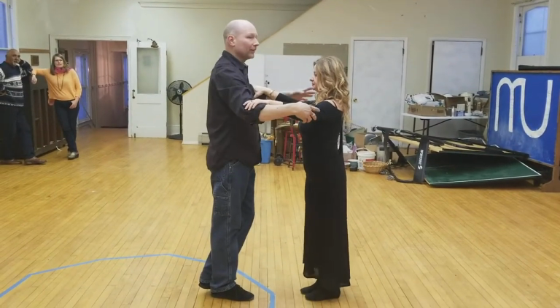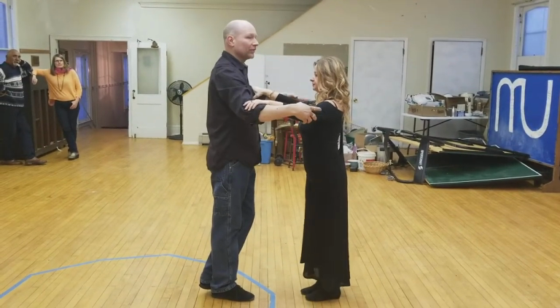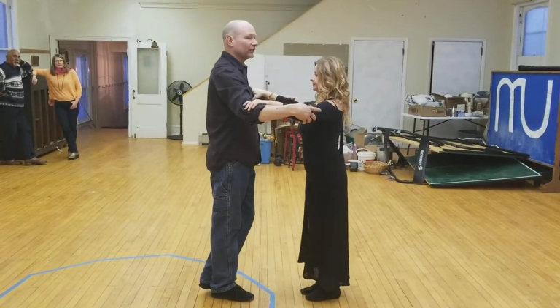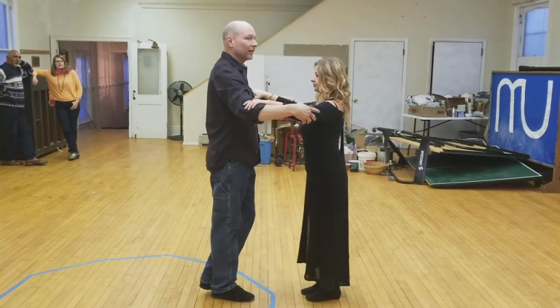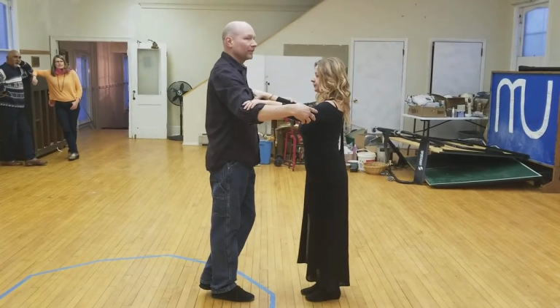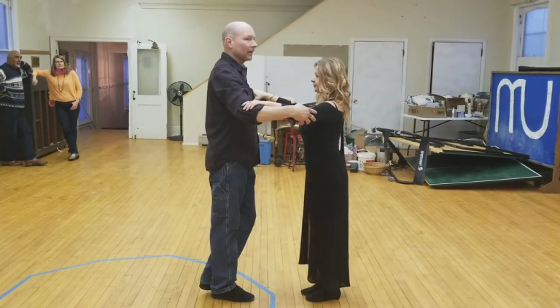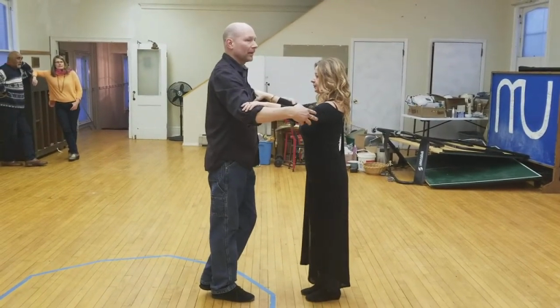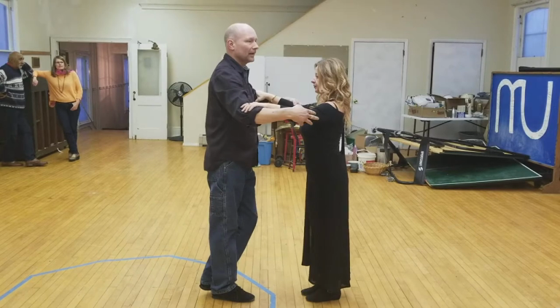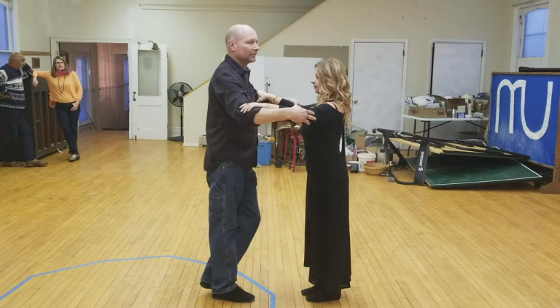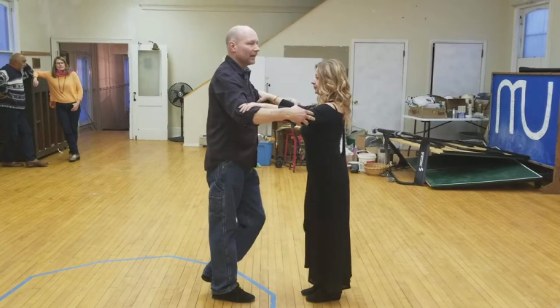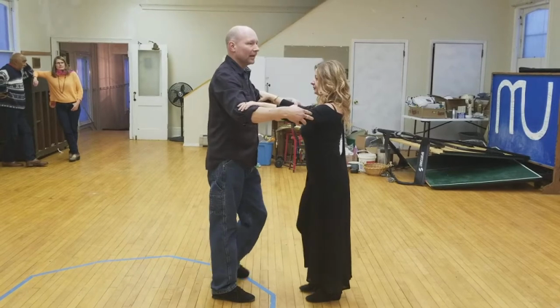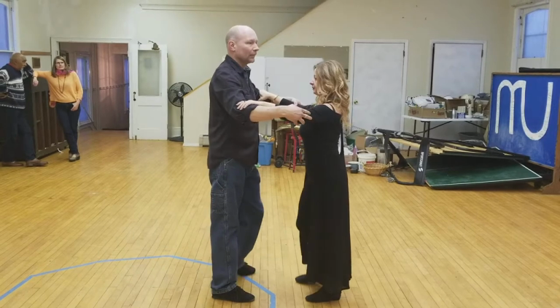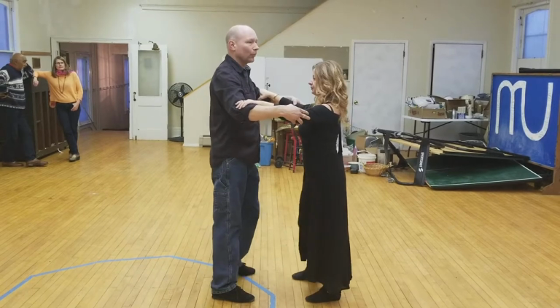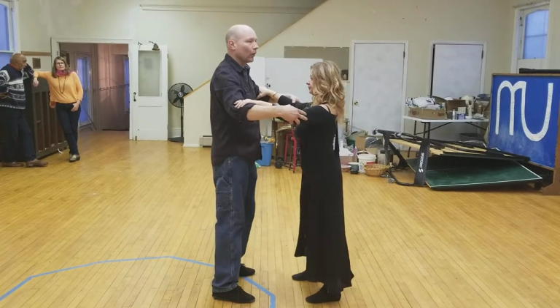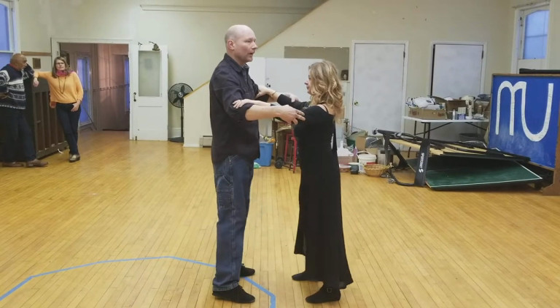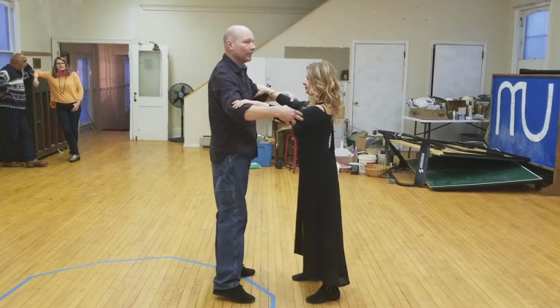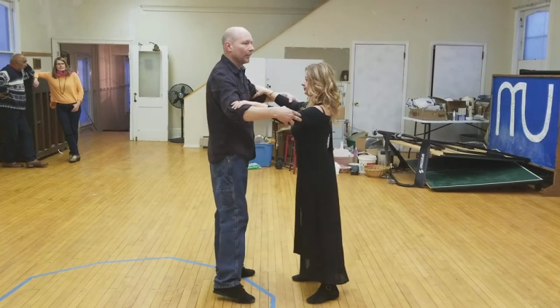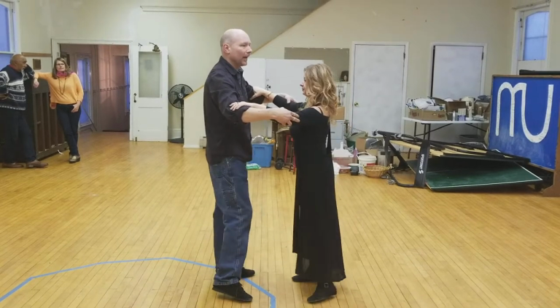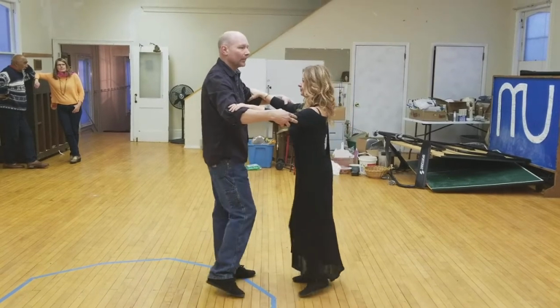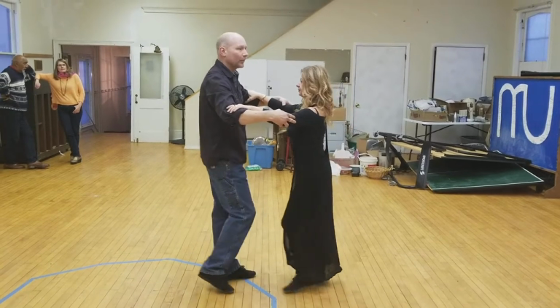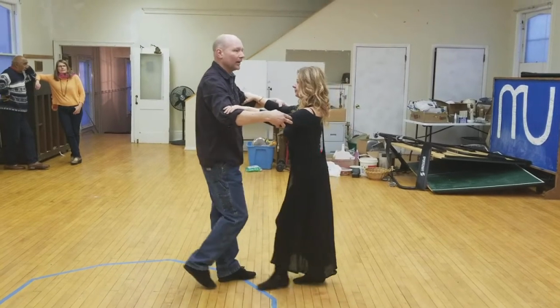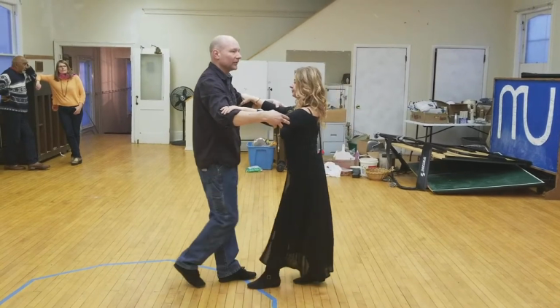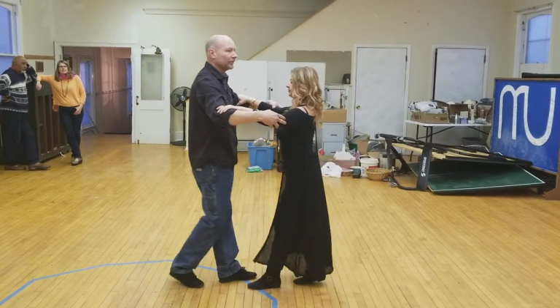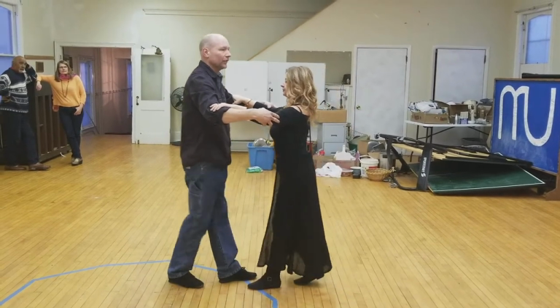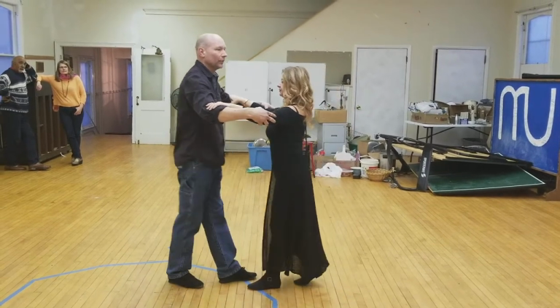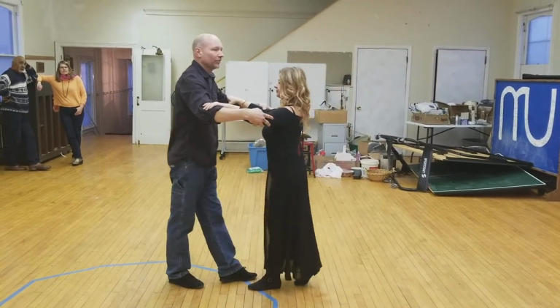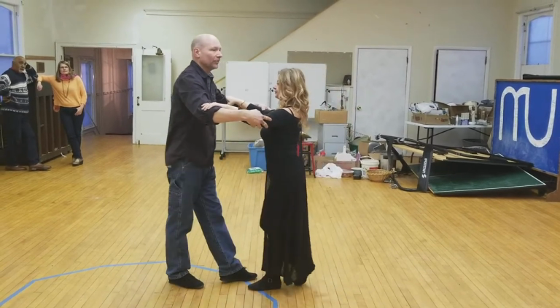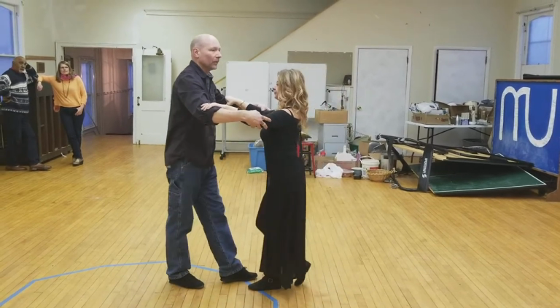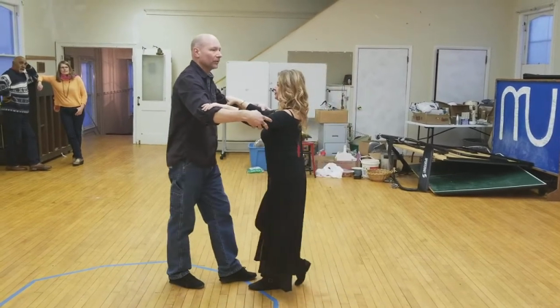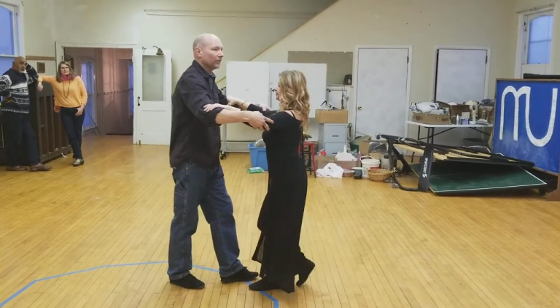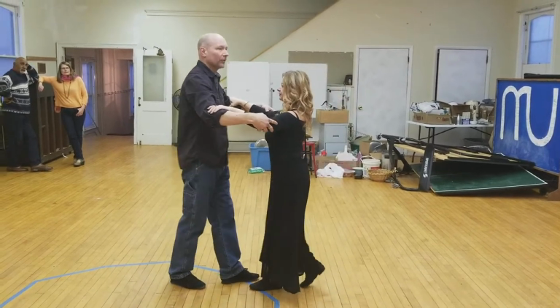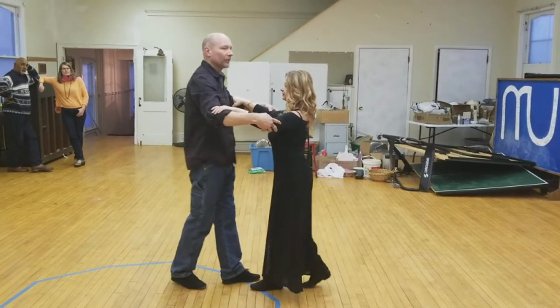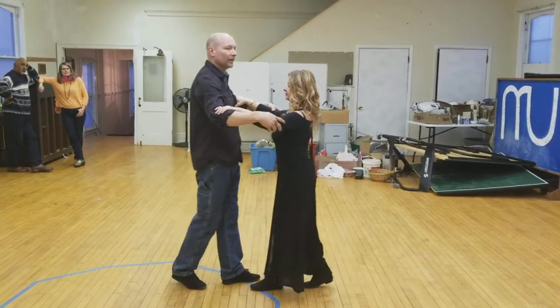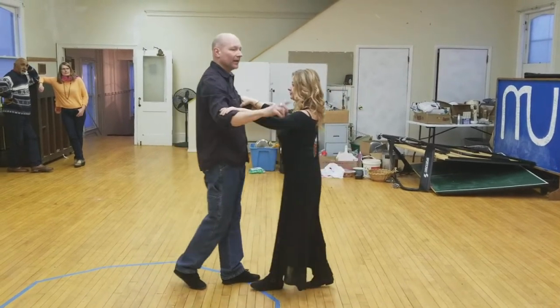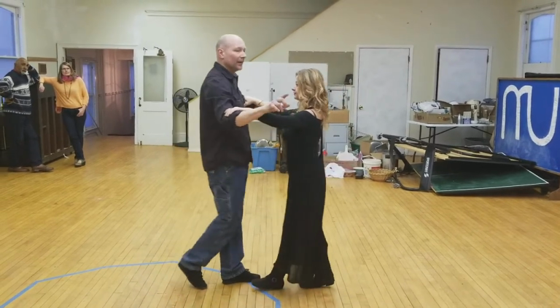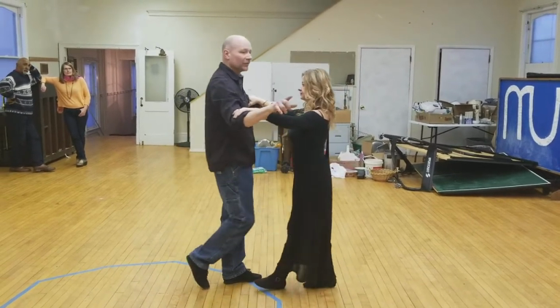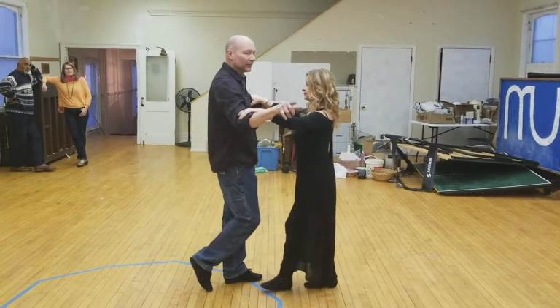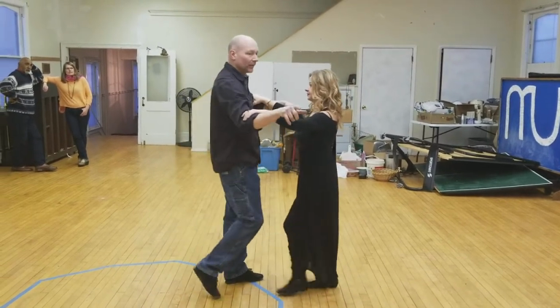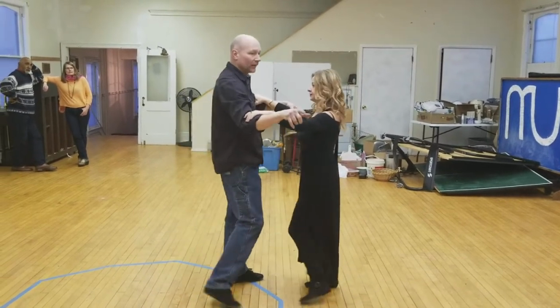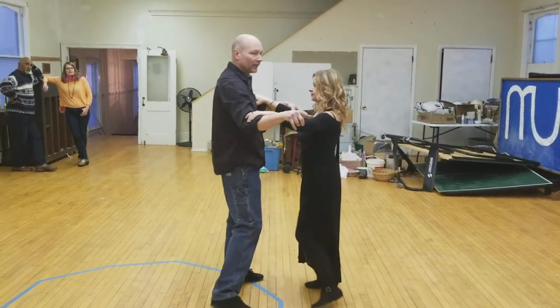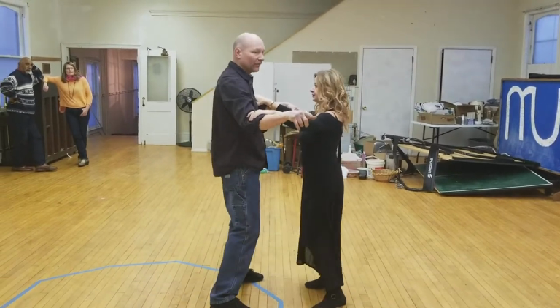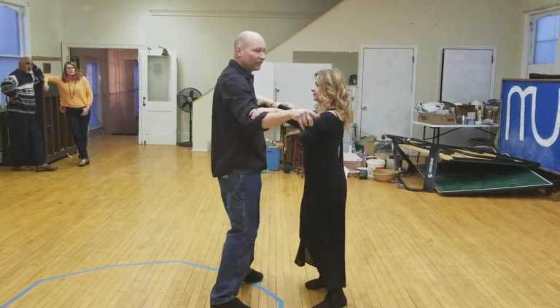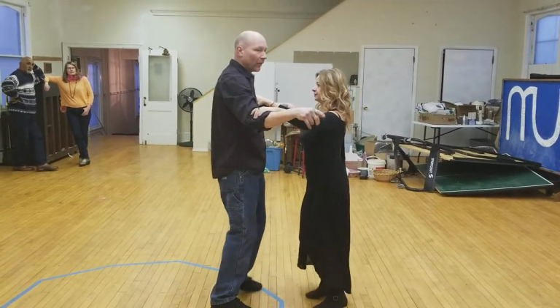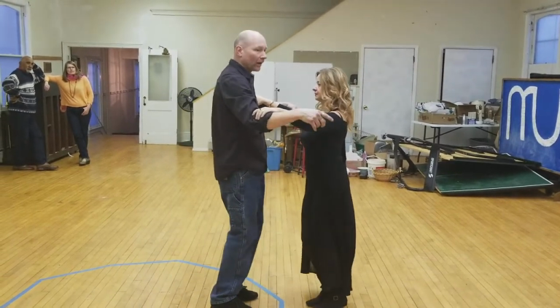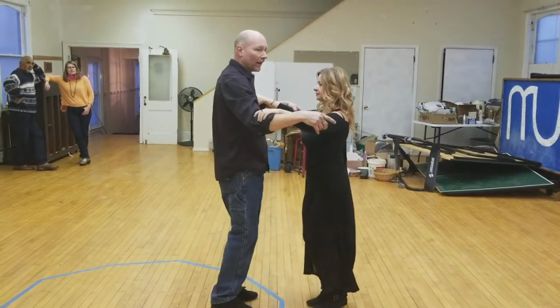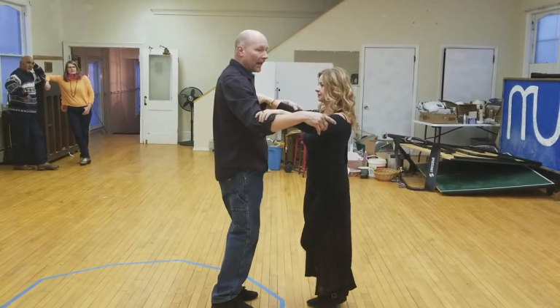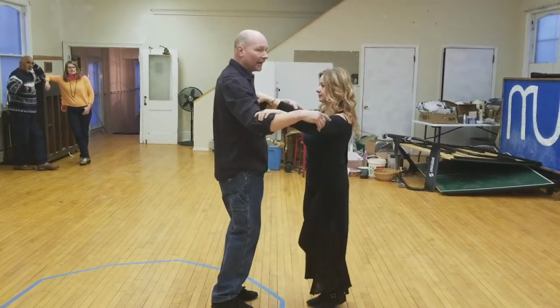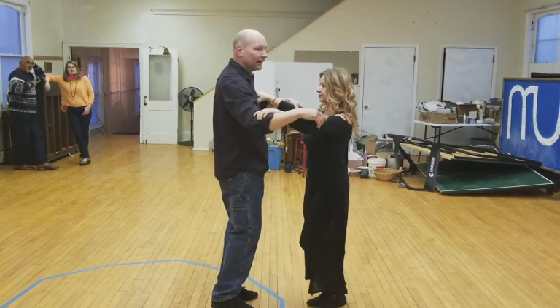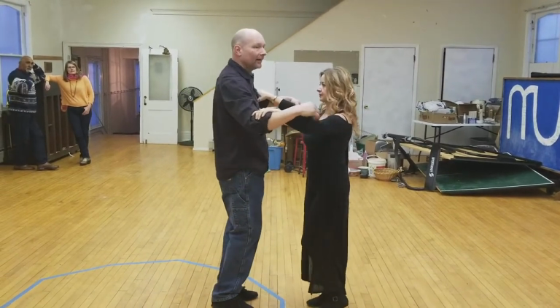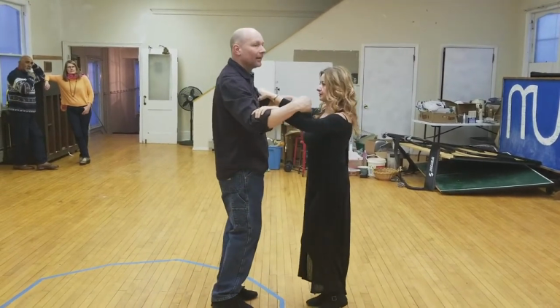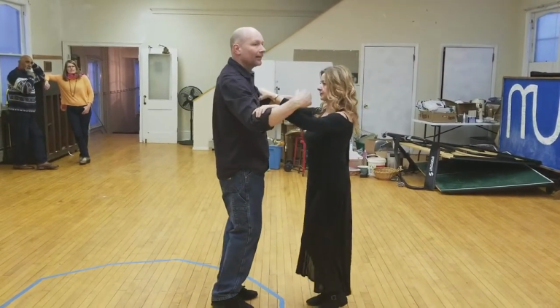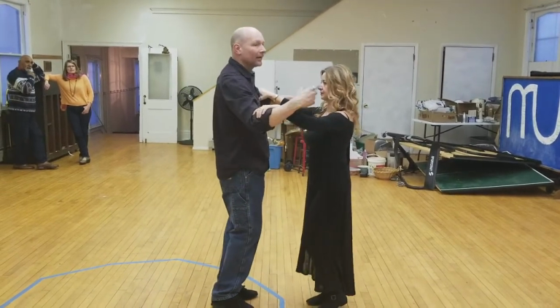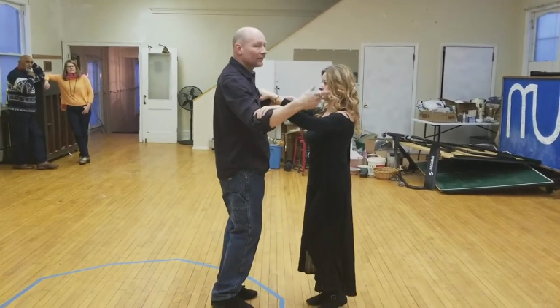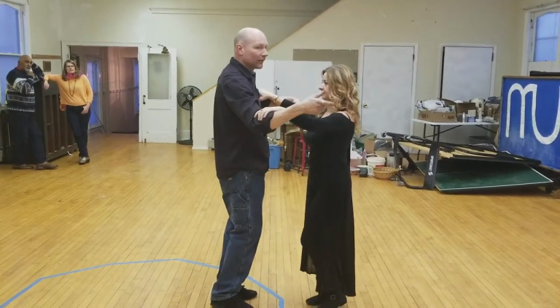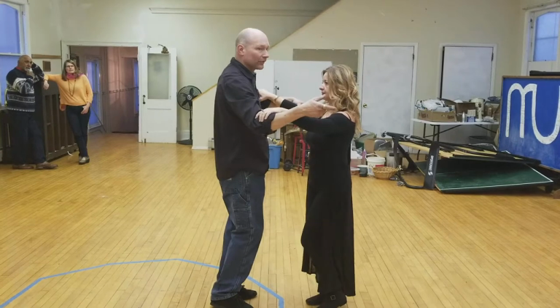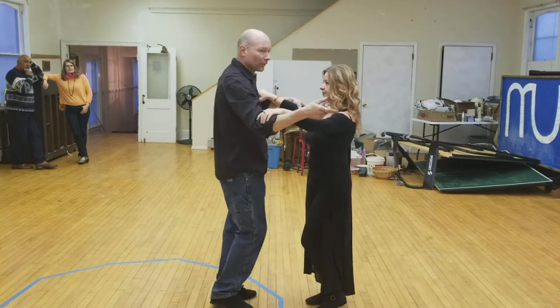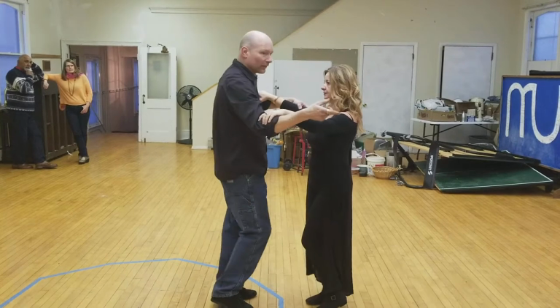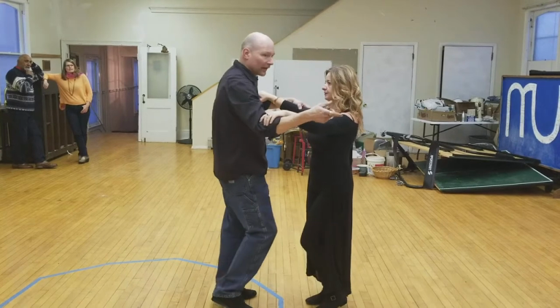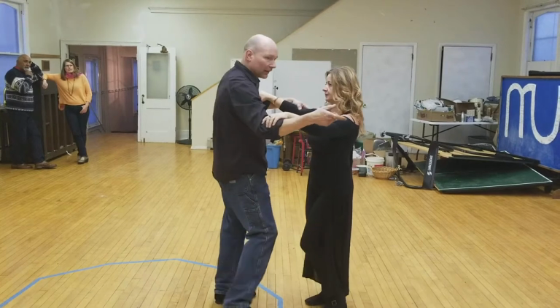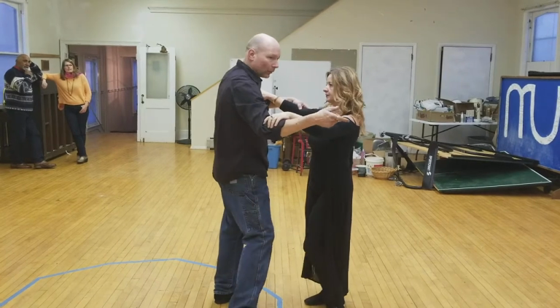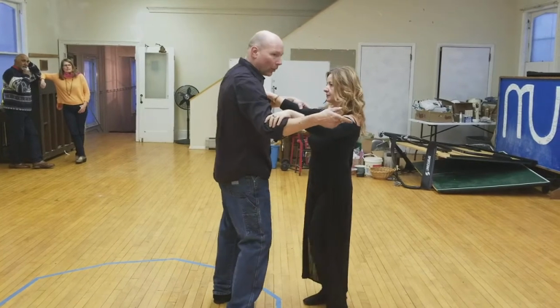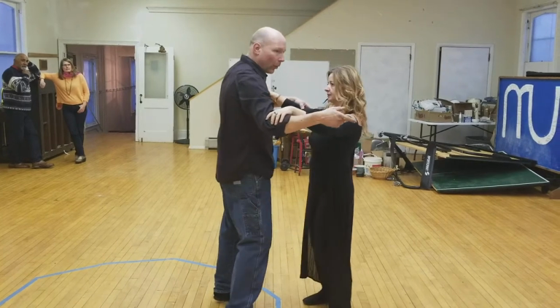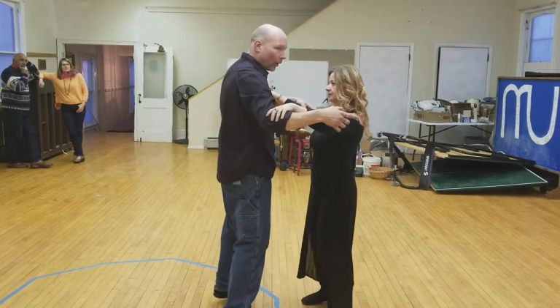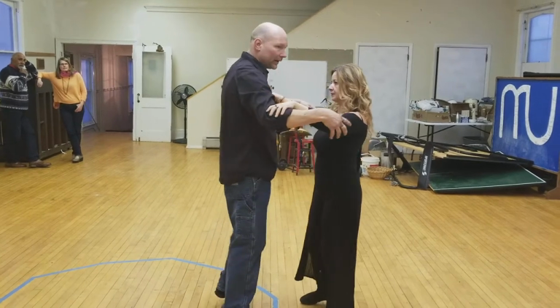I'm going to start to my left on one, back break, two, four, three, to my right, four, and then it starts over again.